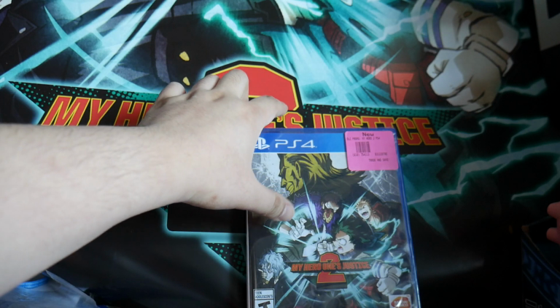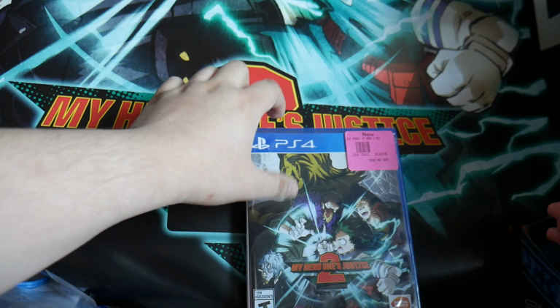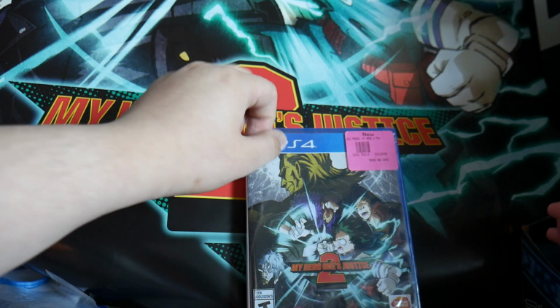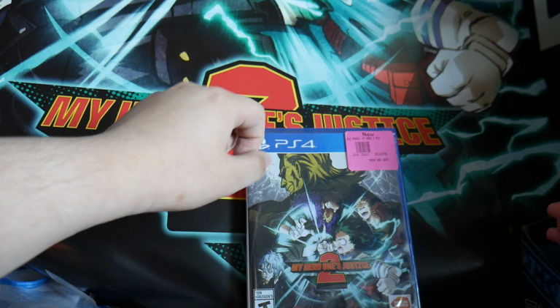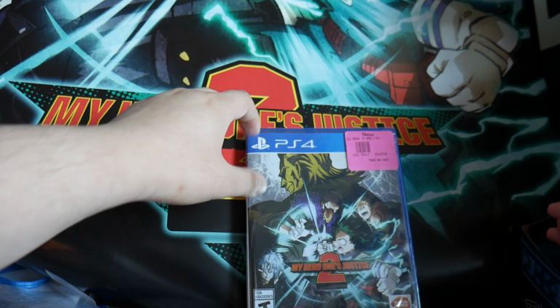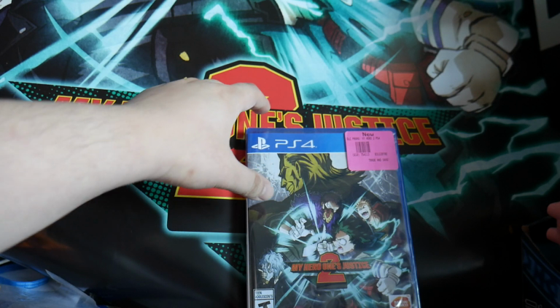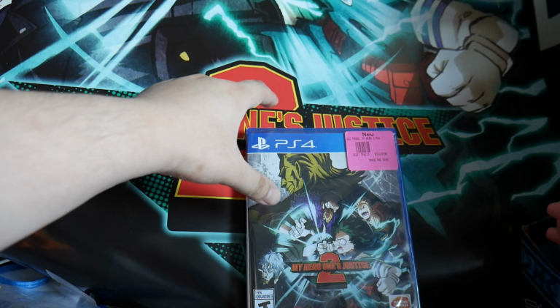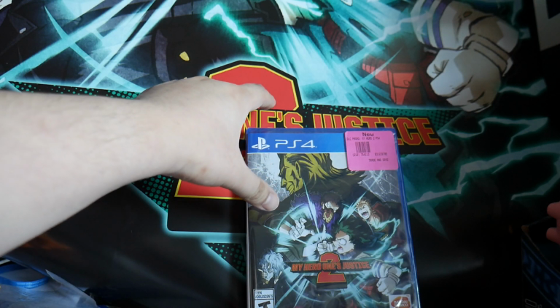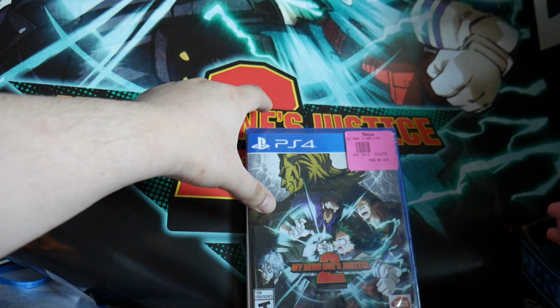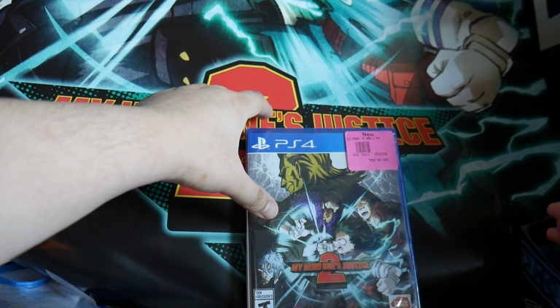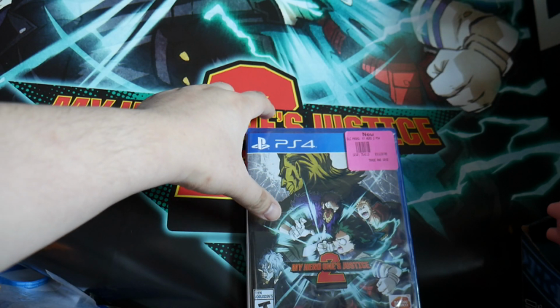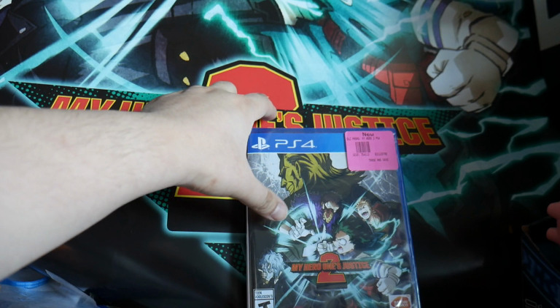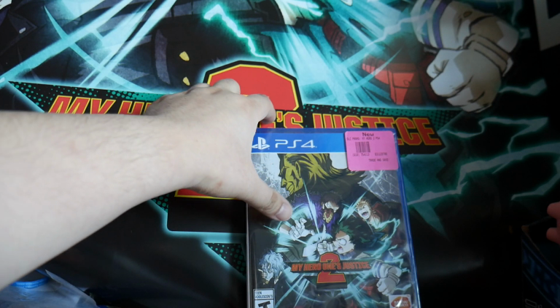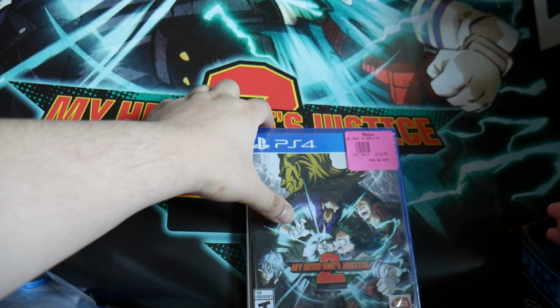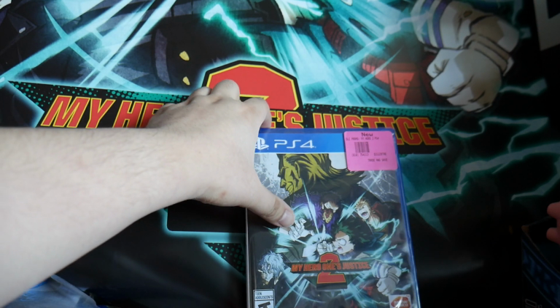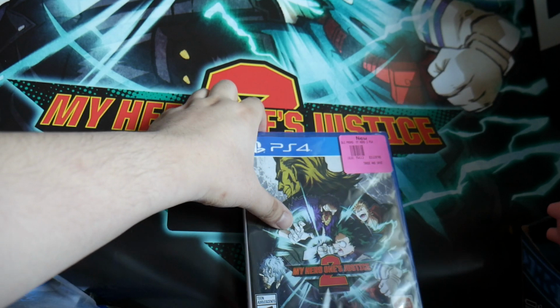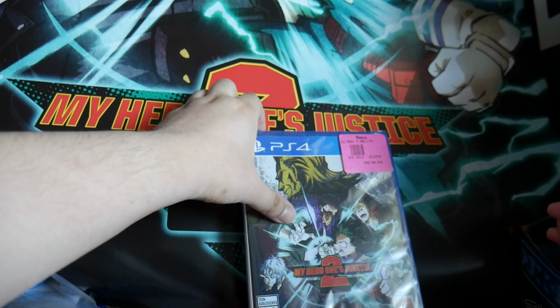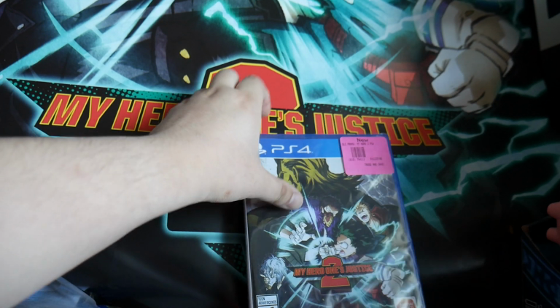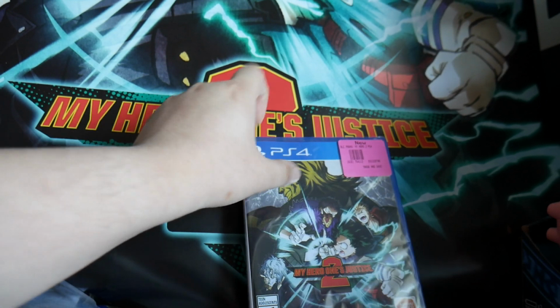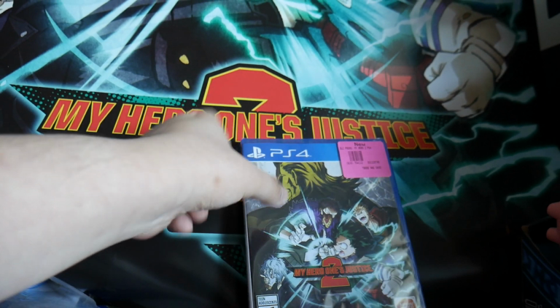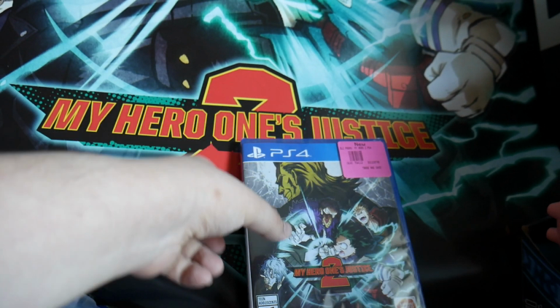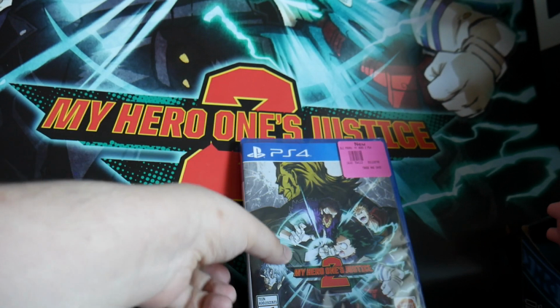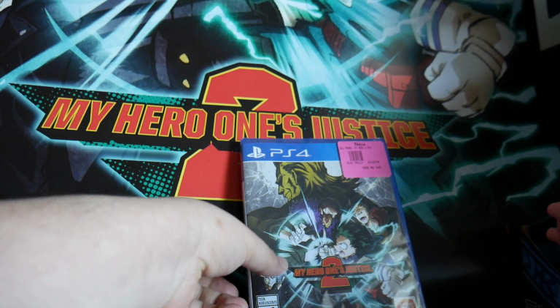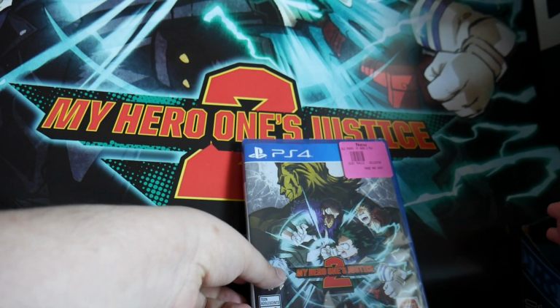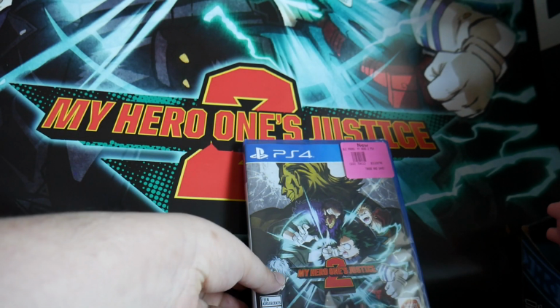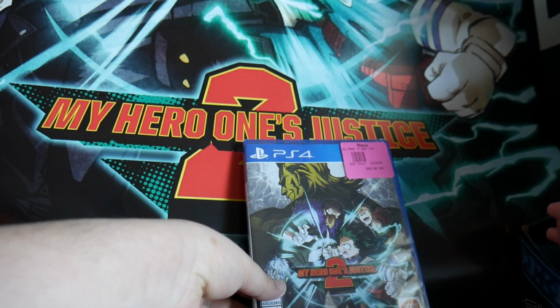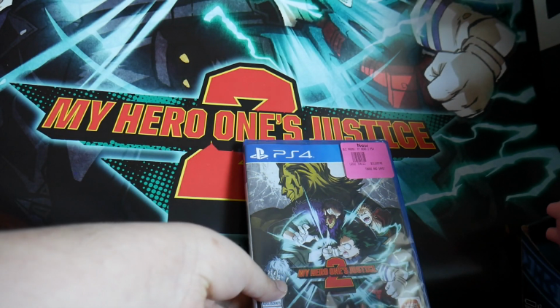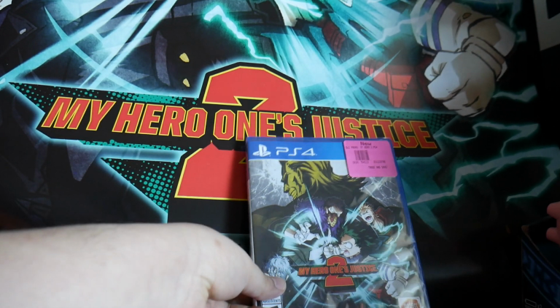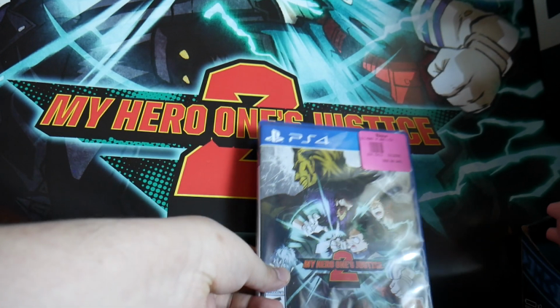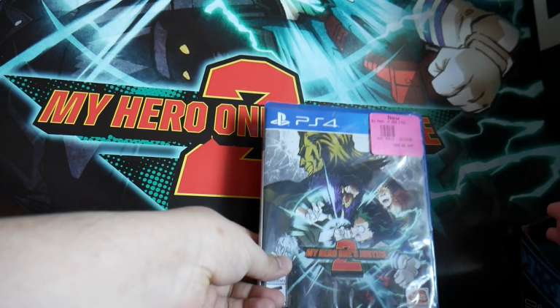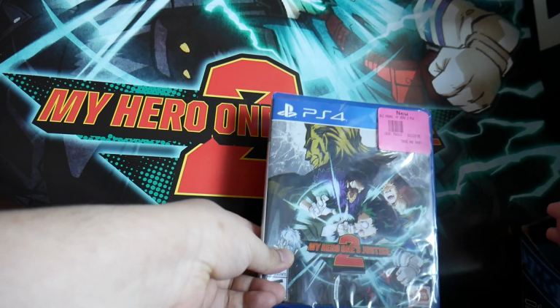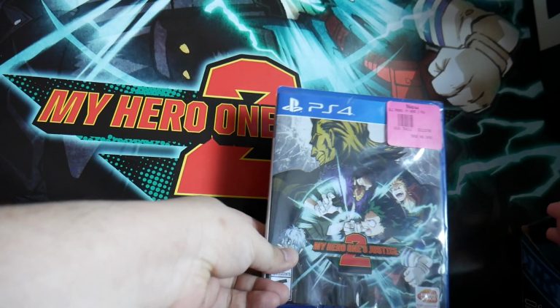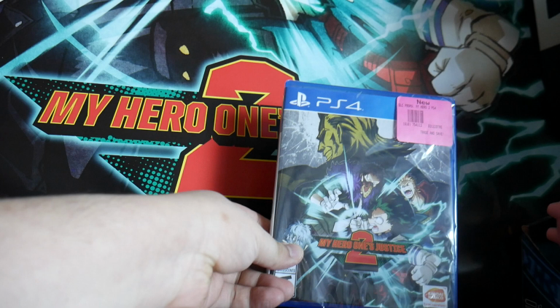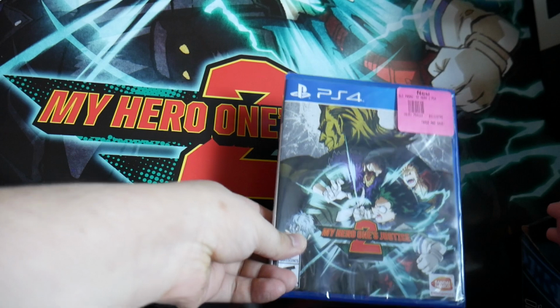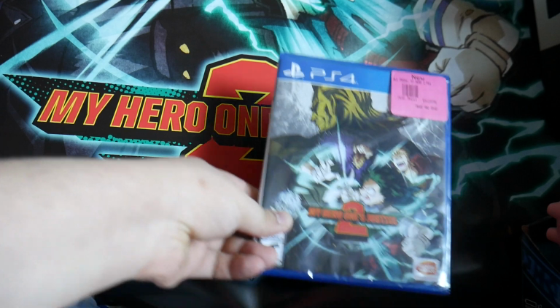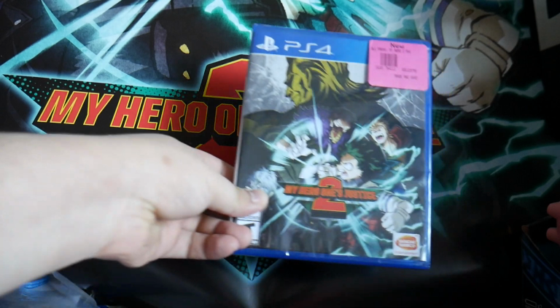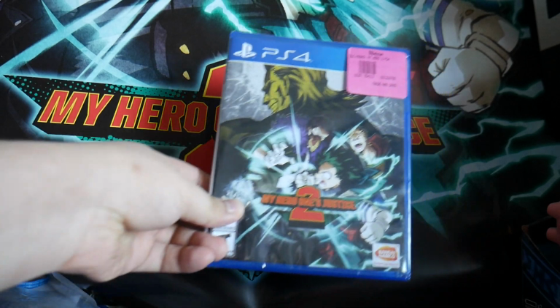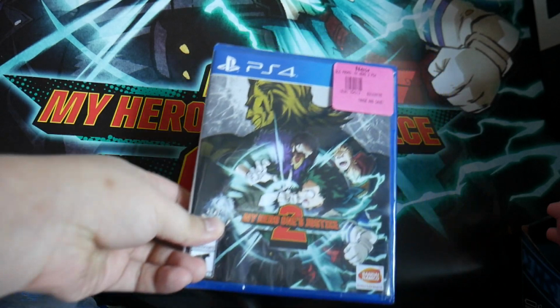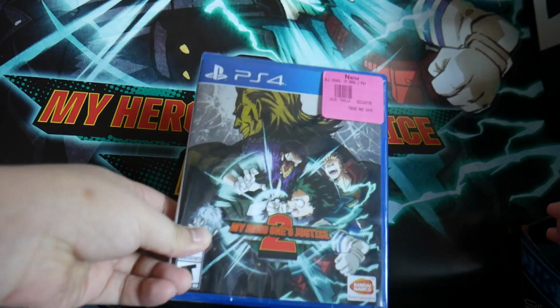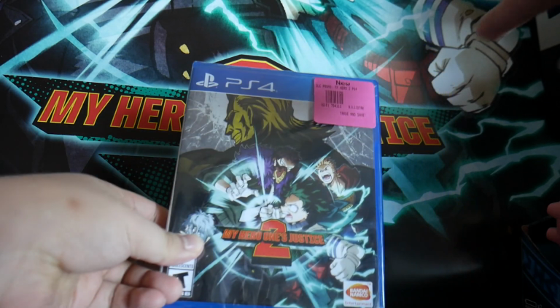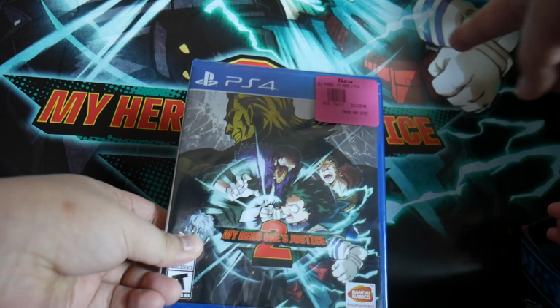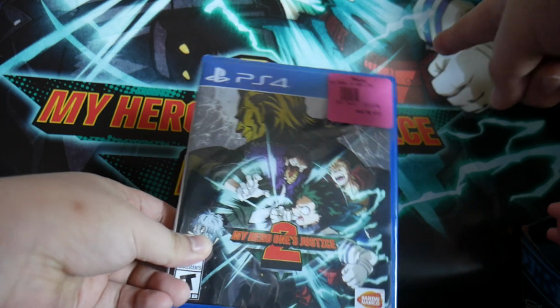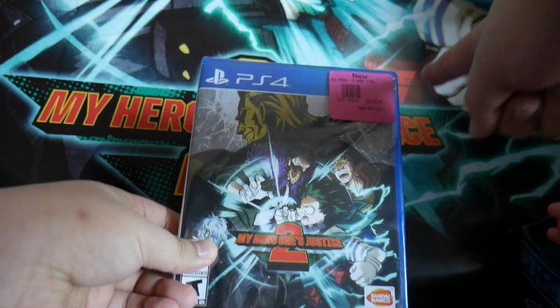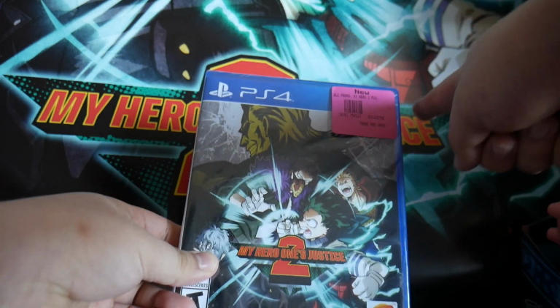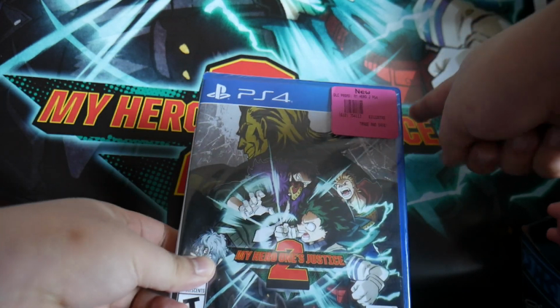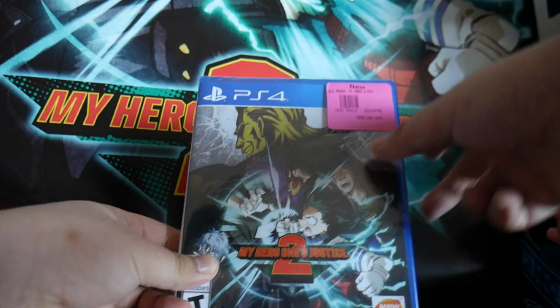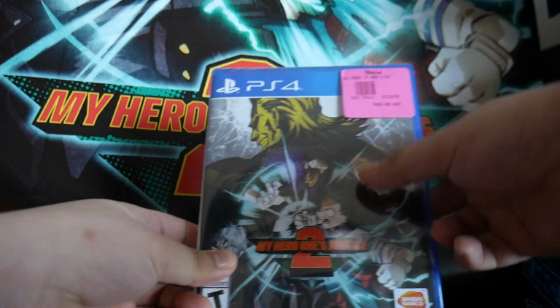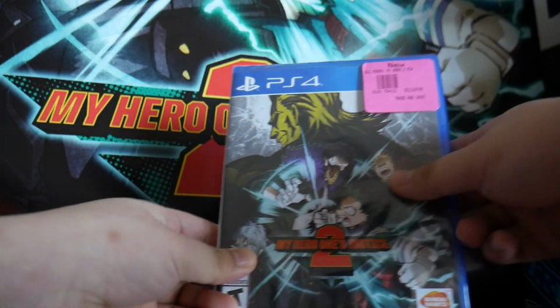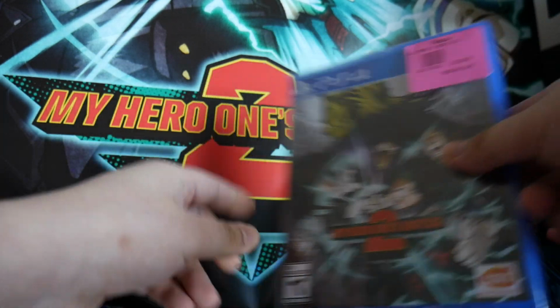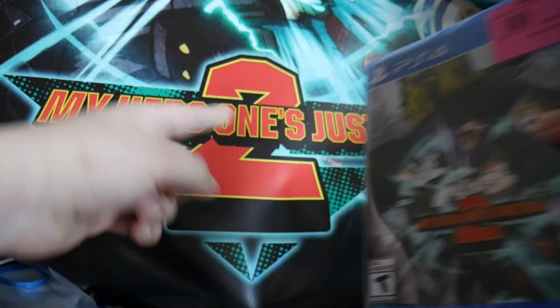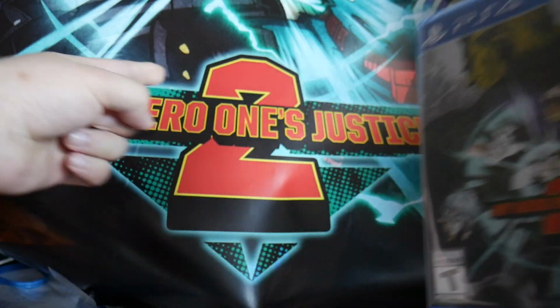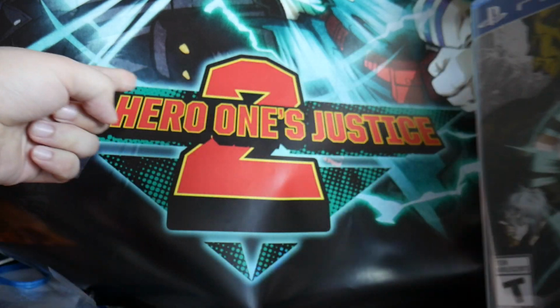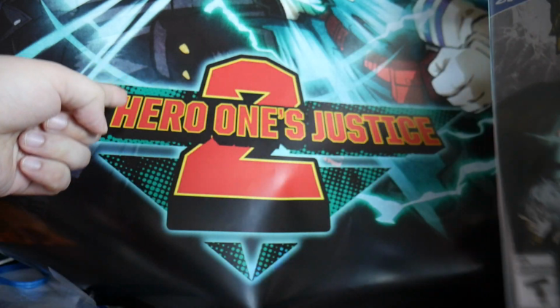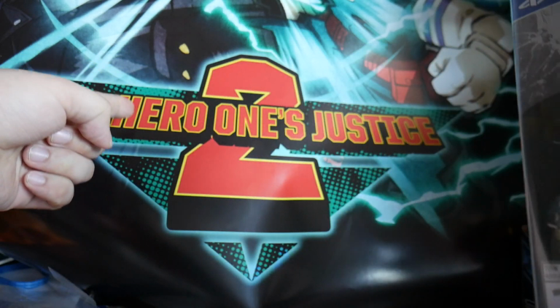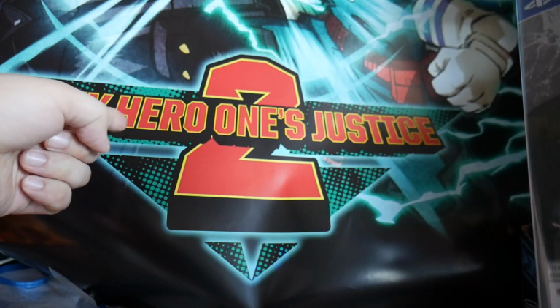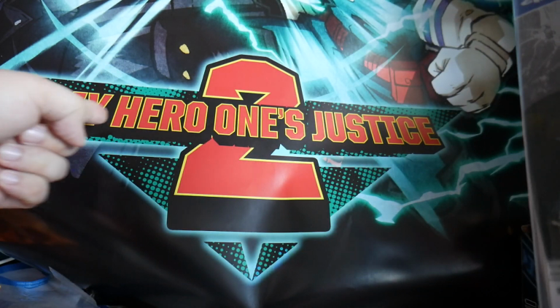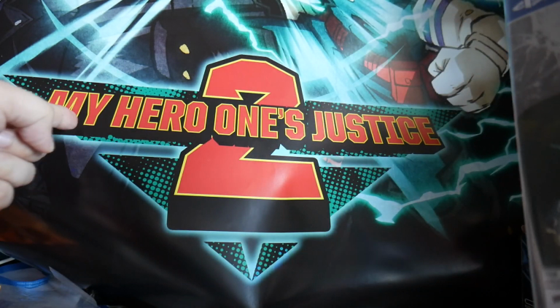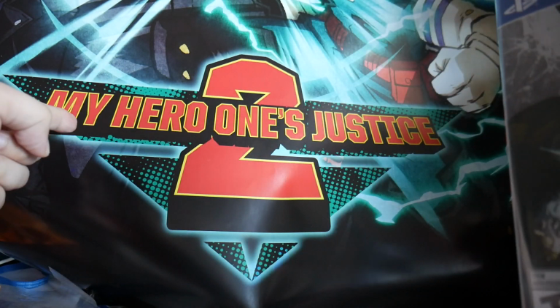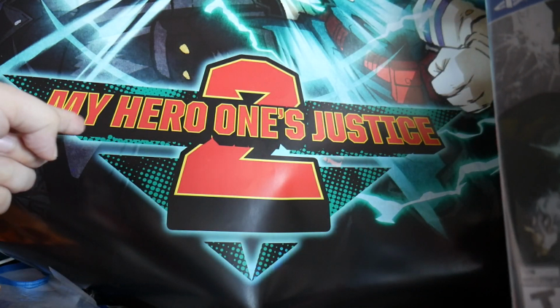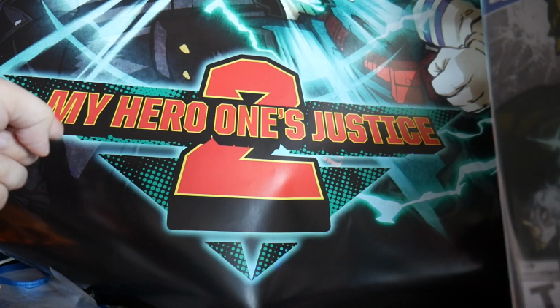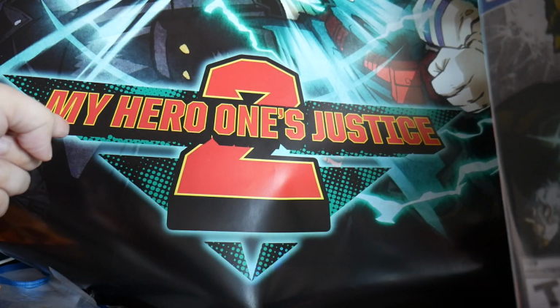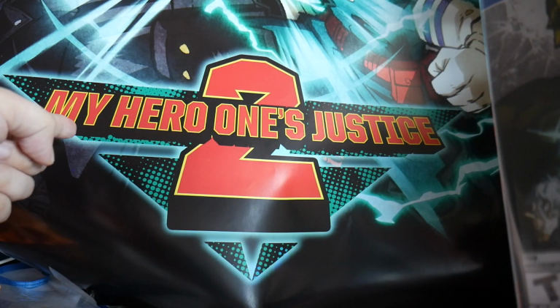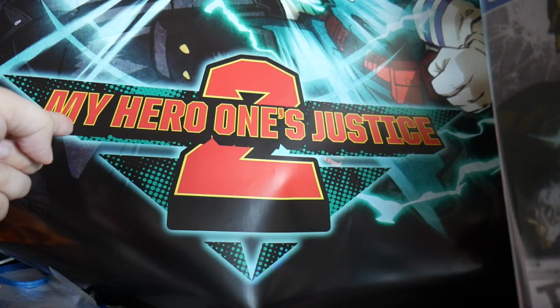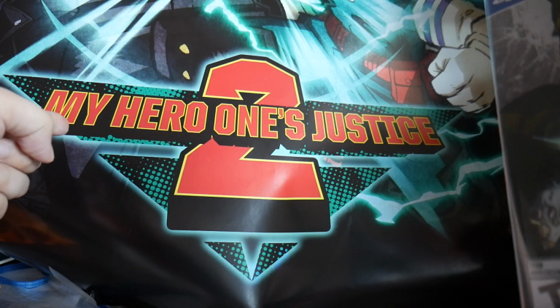You get an exclusive poster if you order it from EB Games — you can see that's my background, the poster.